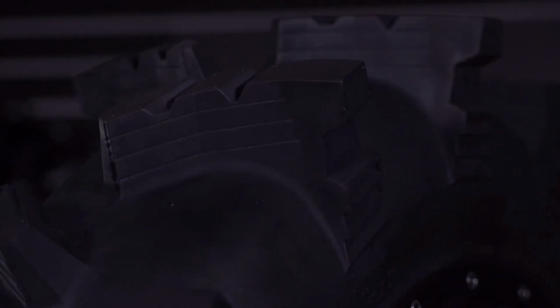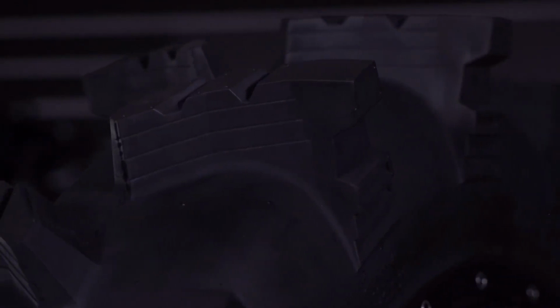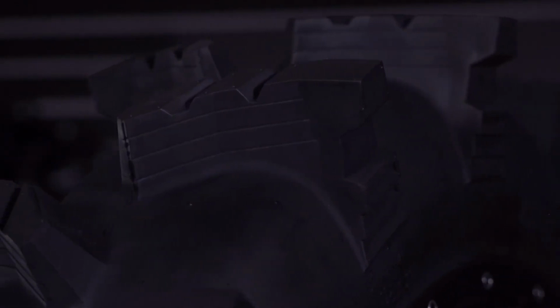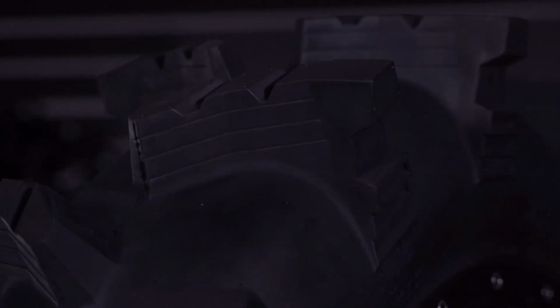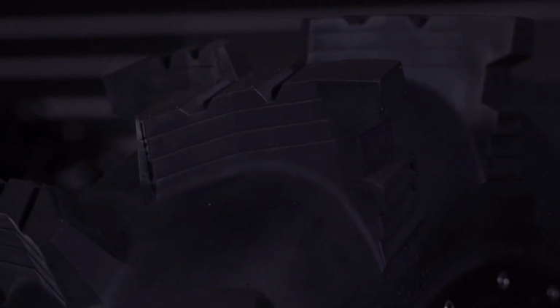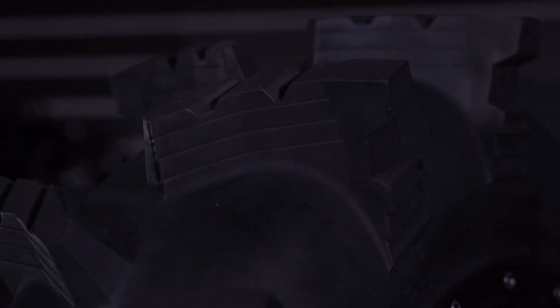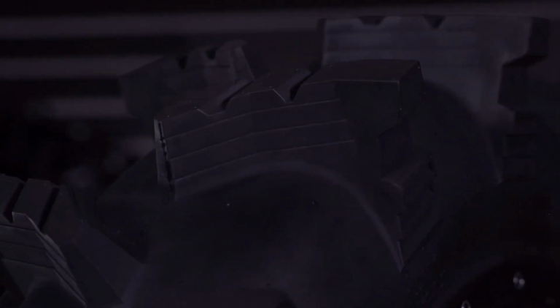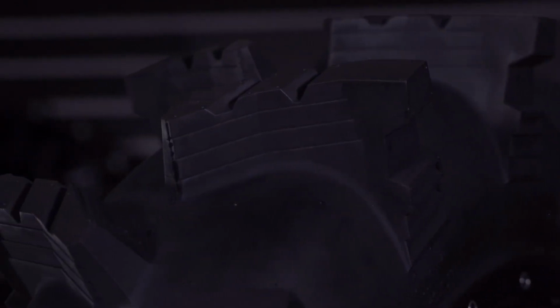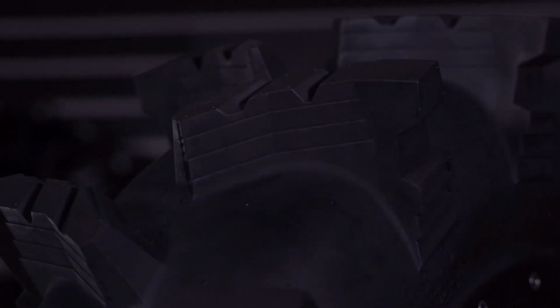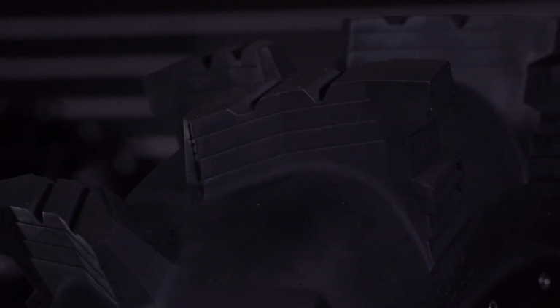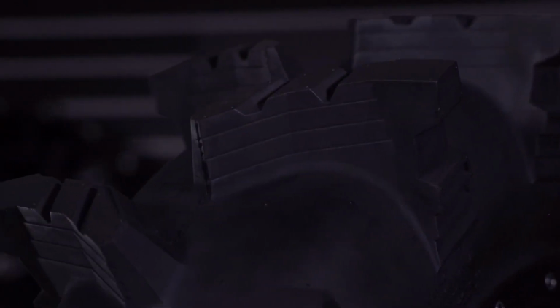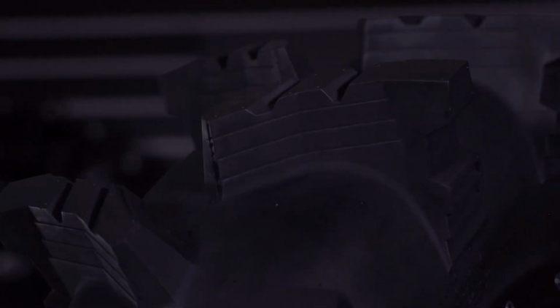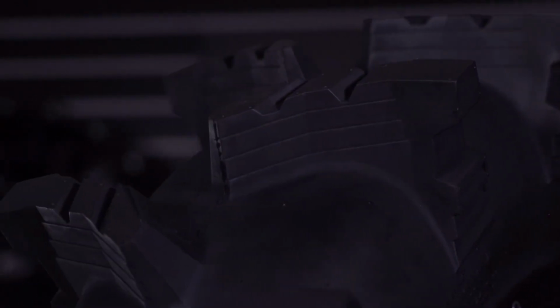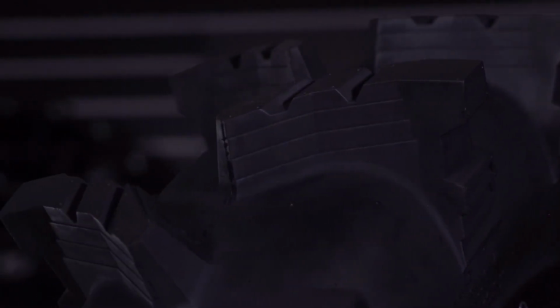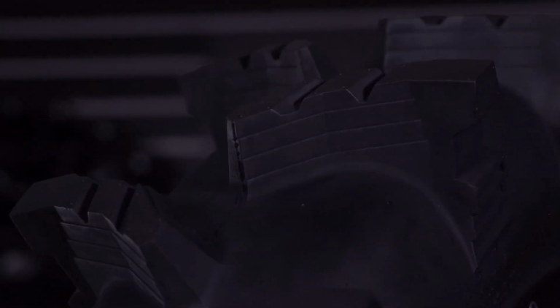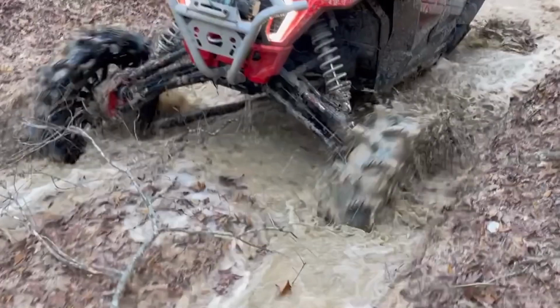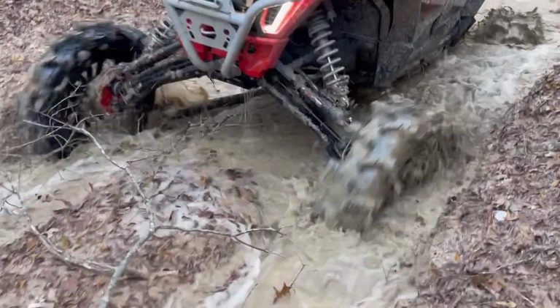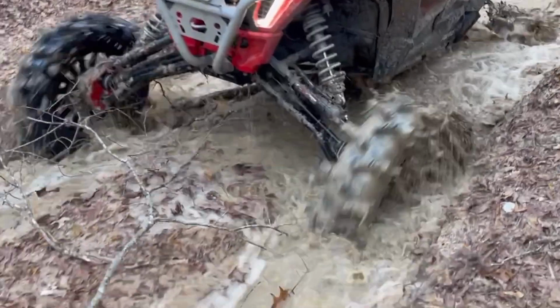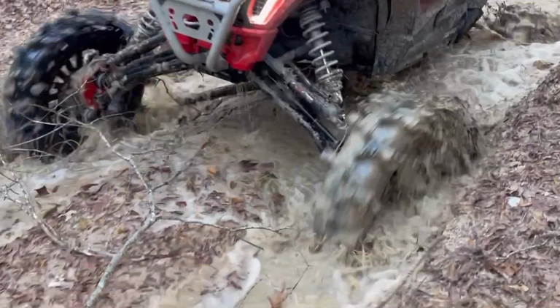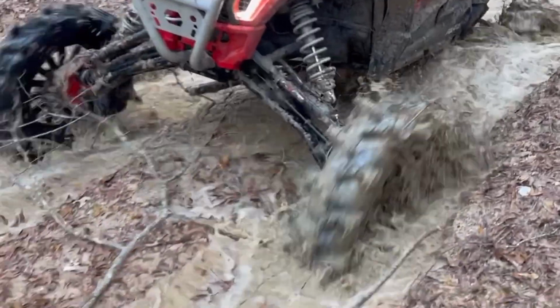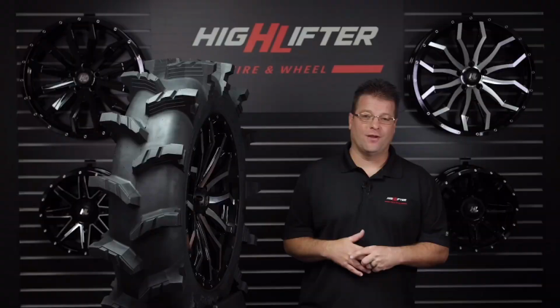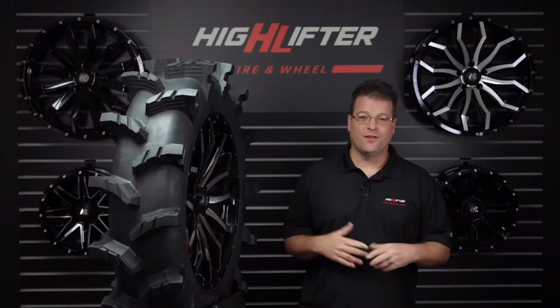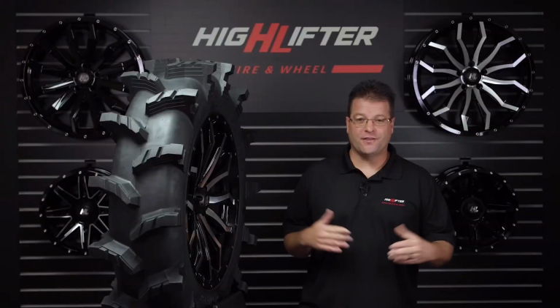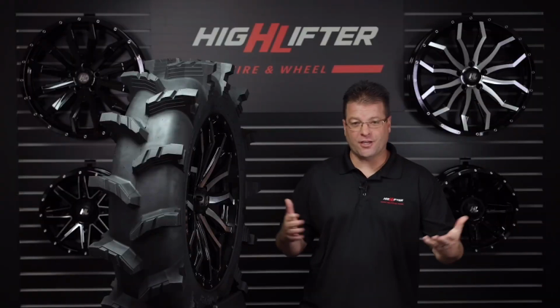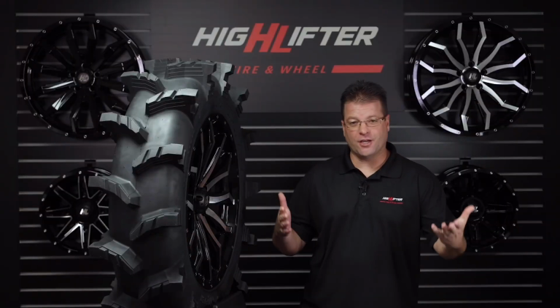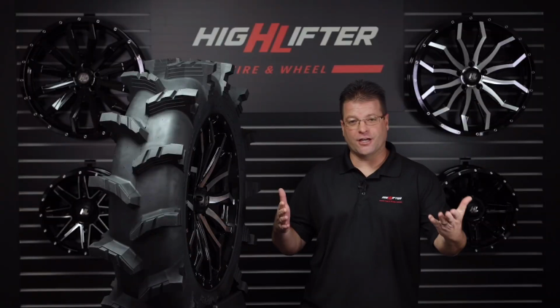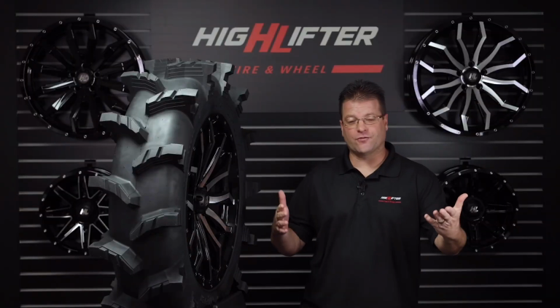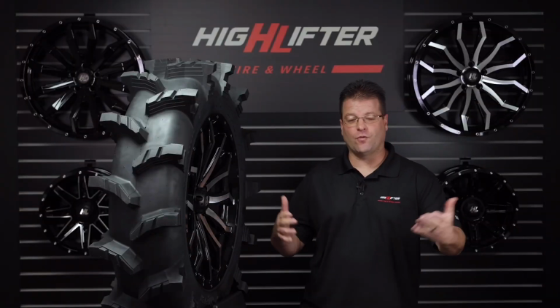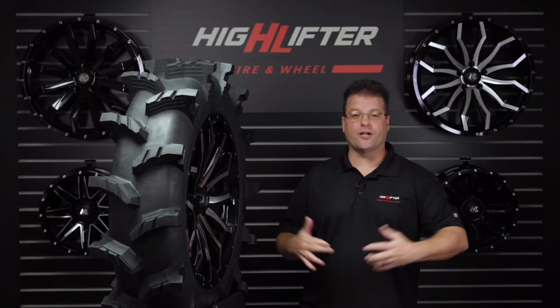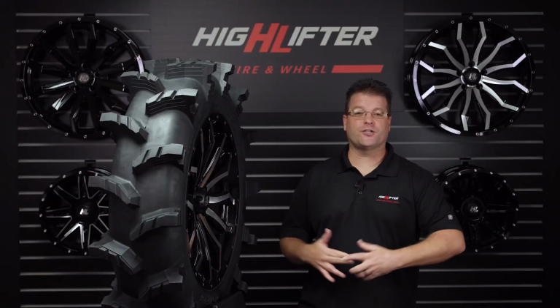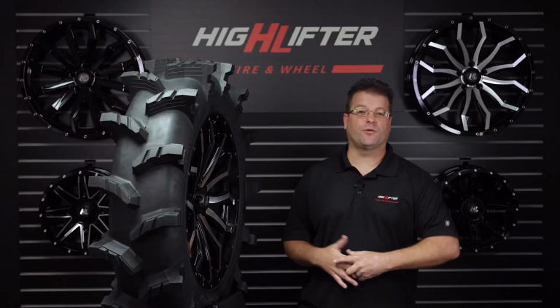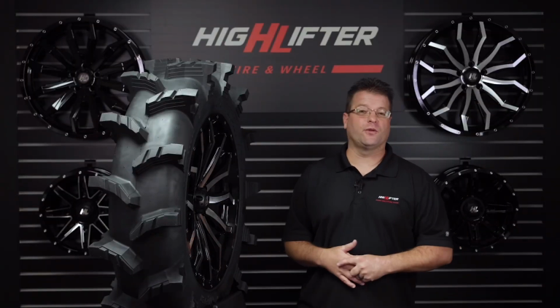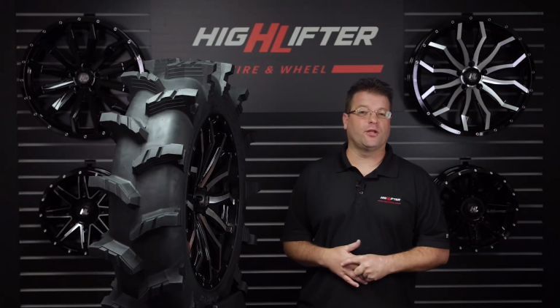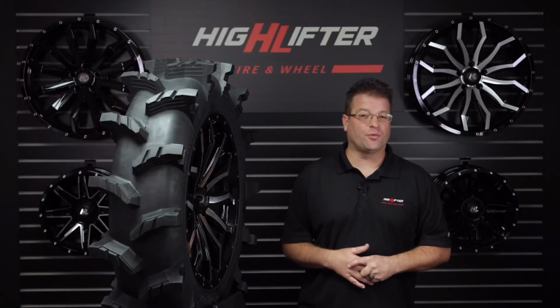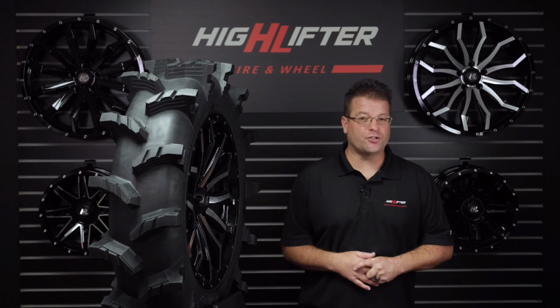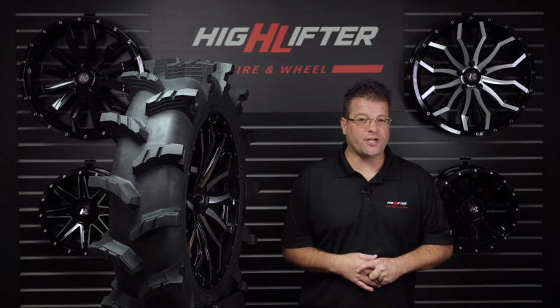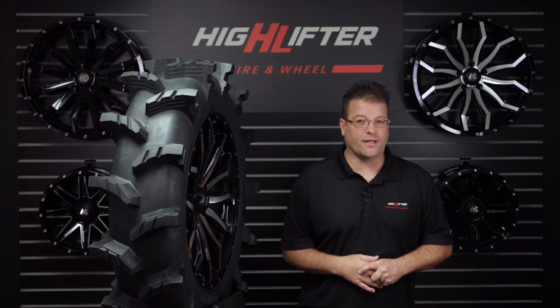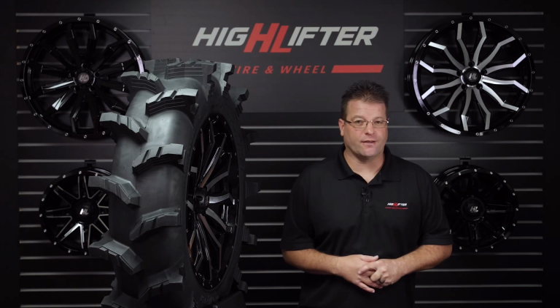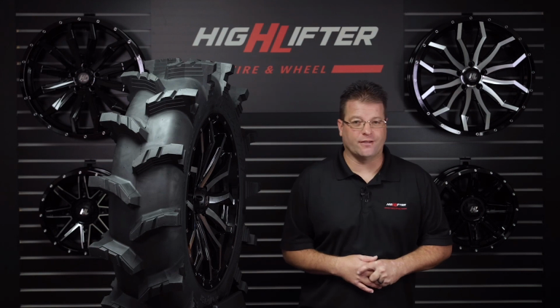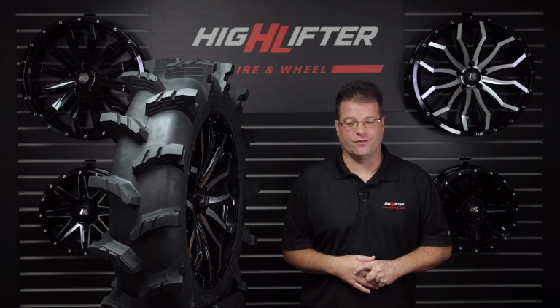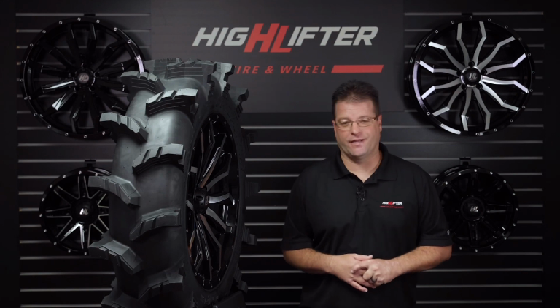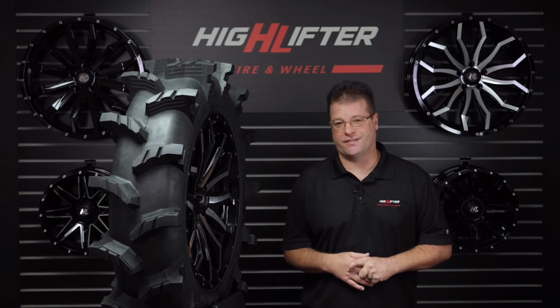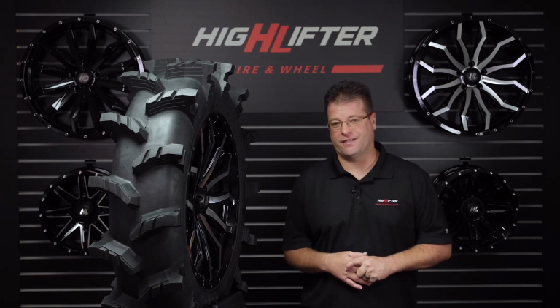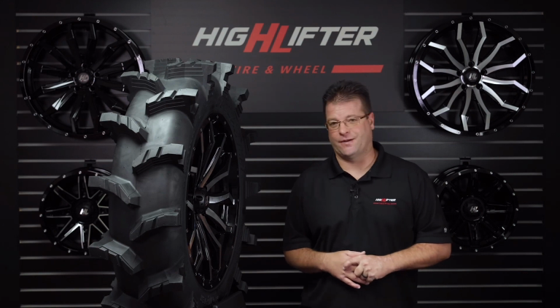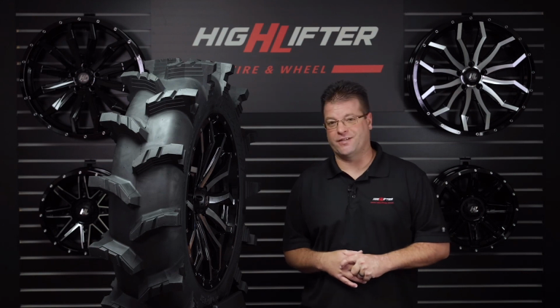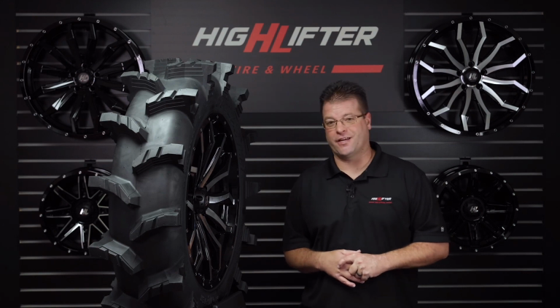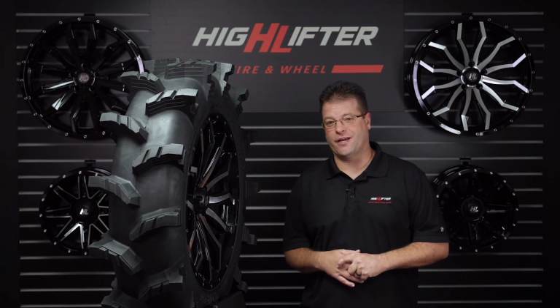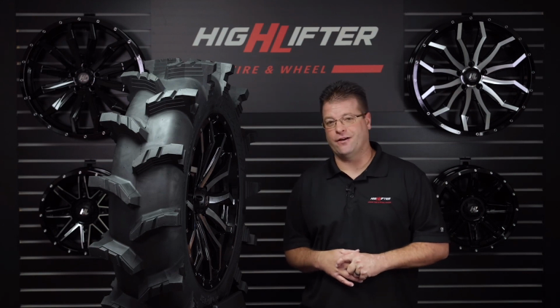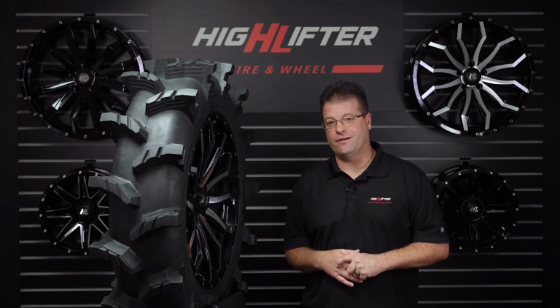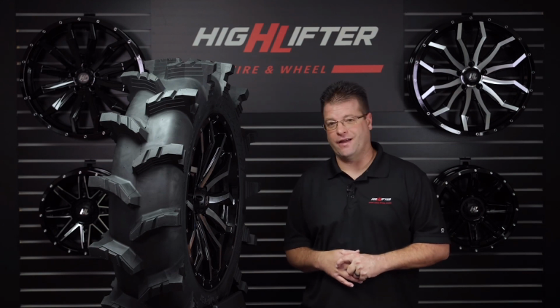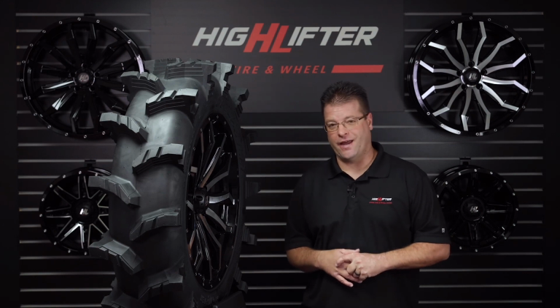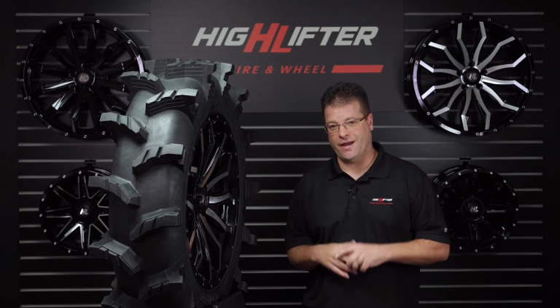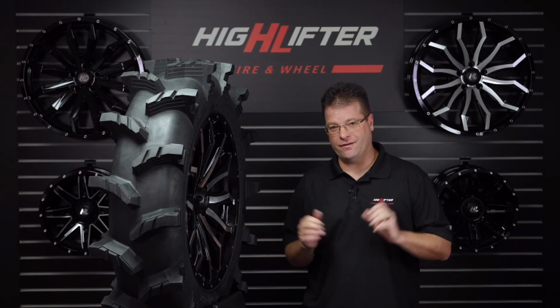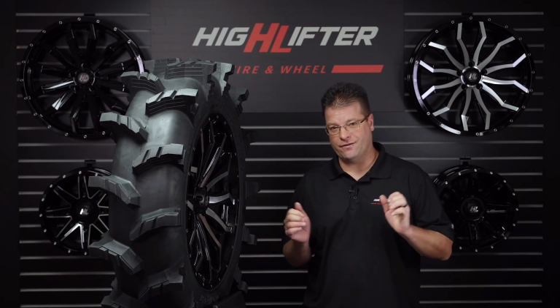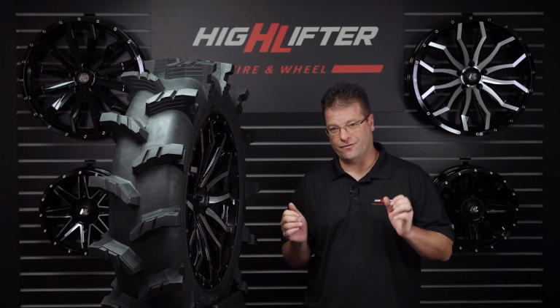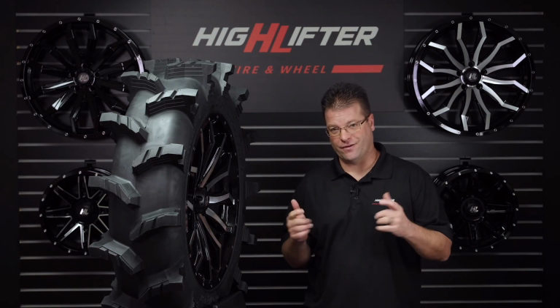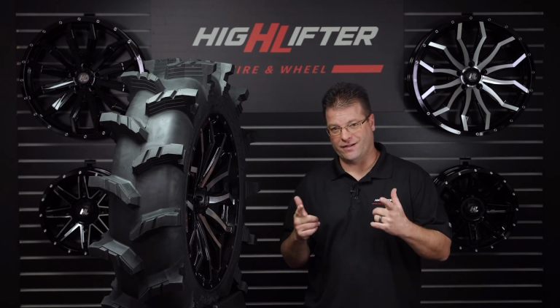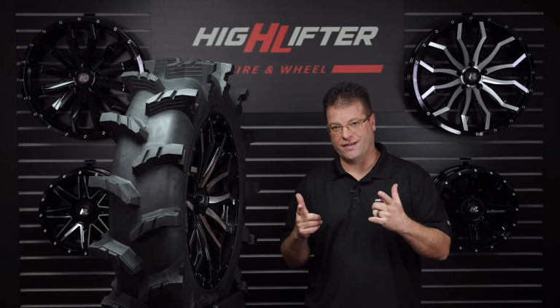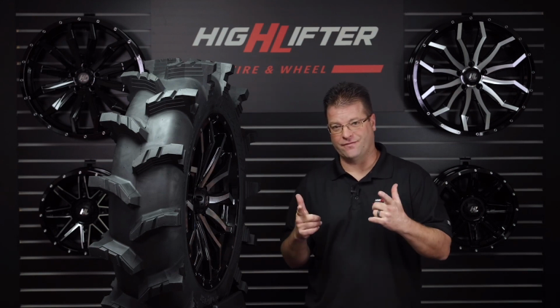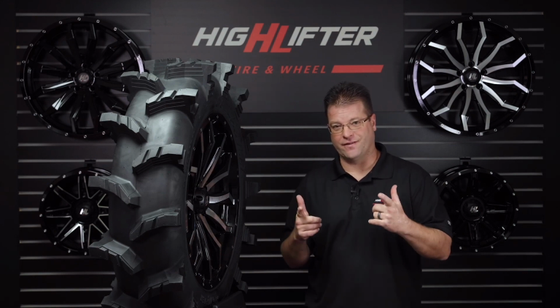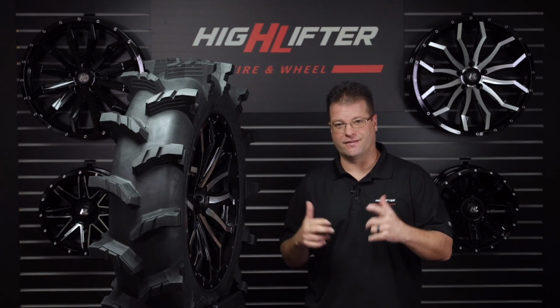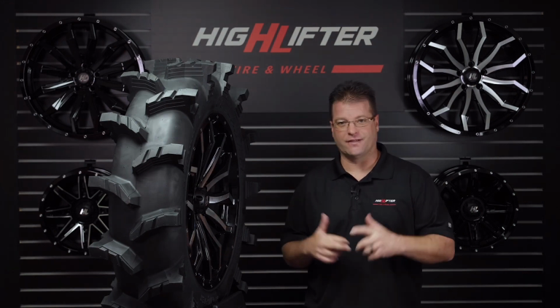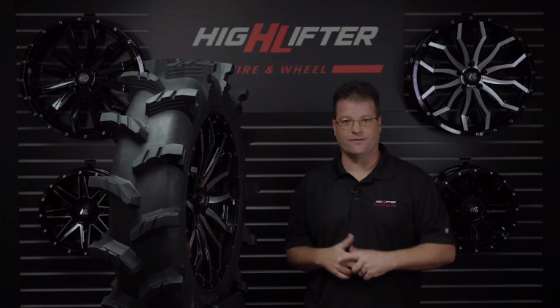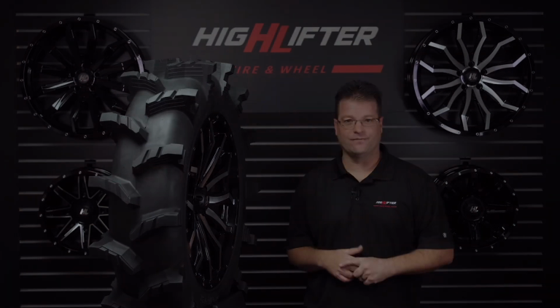Available in sizes ranging from 28x10-14 up to 40x10-24, the Outlaw Max is a force to be reckoned with. Thank you guys for watching — really appreciate it. Until next time, take care and ride safe out there.